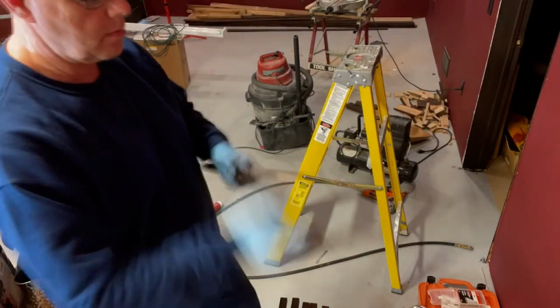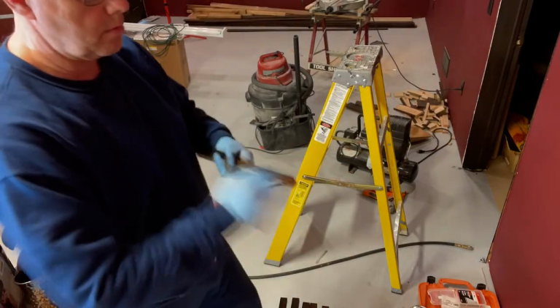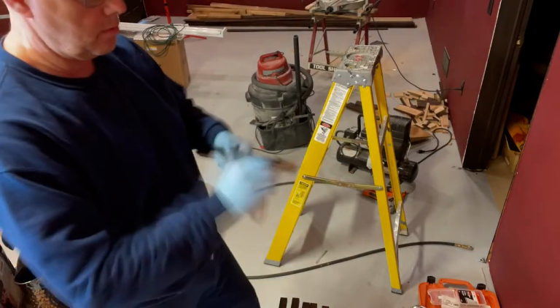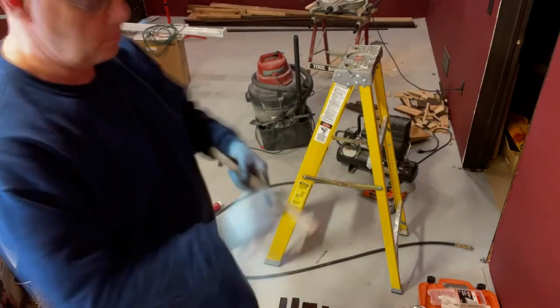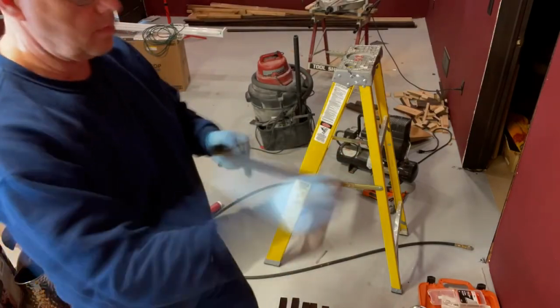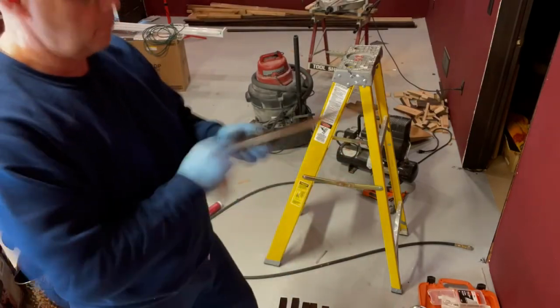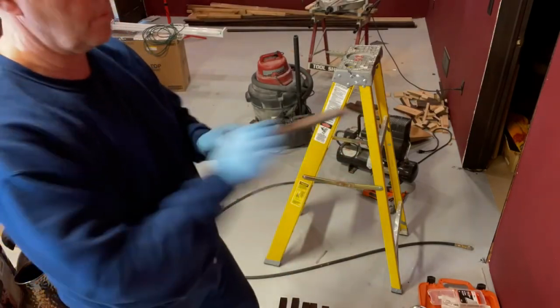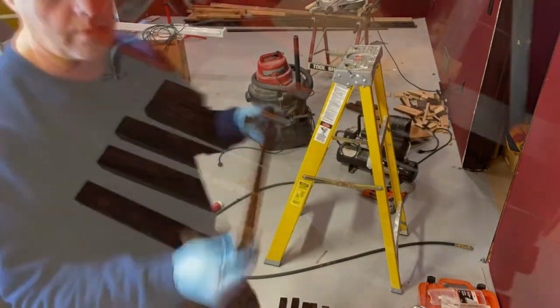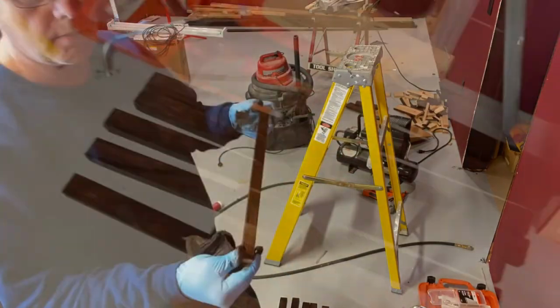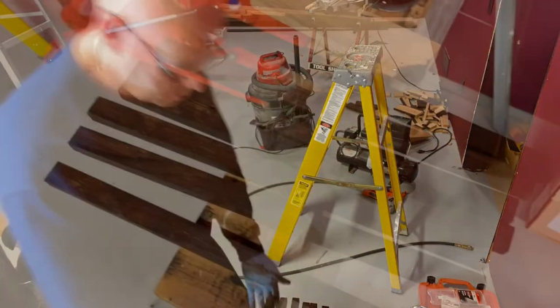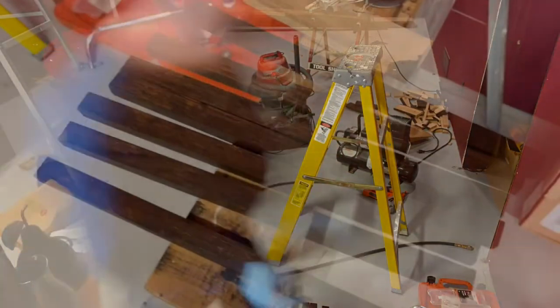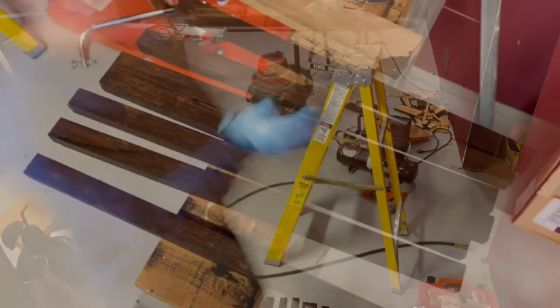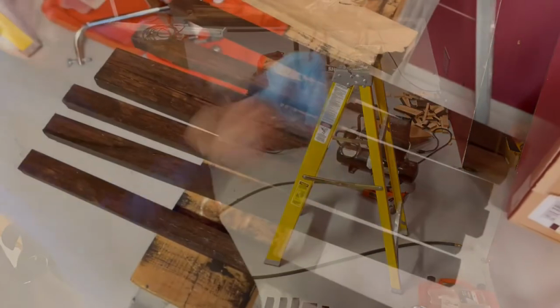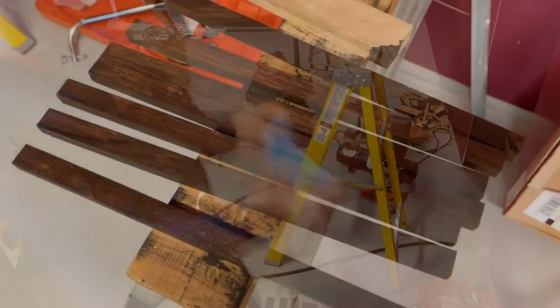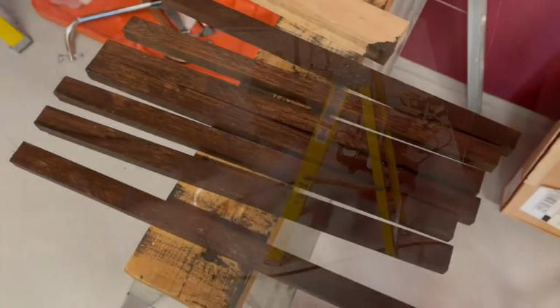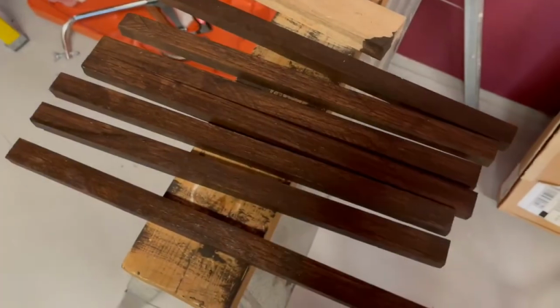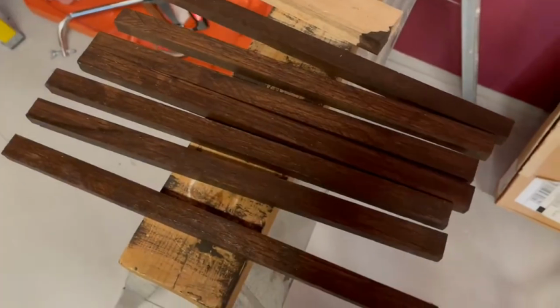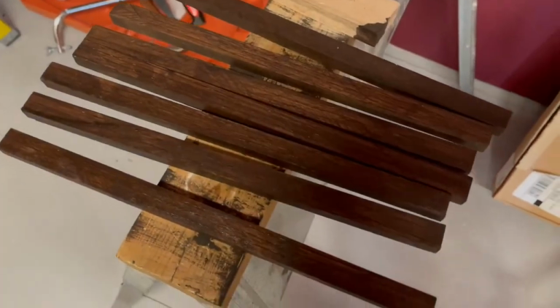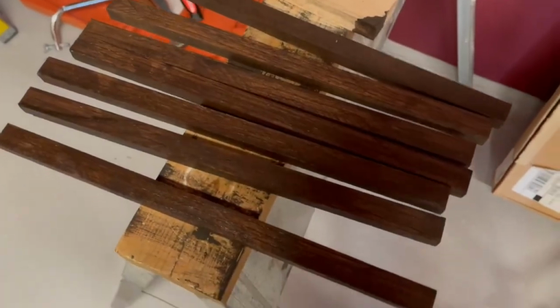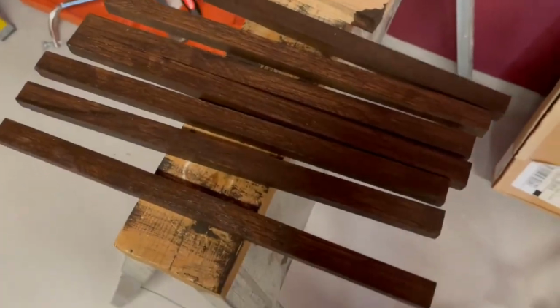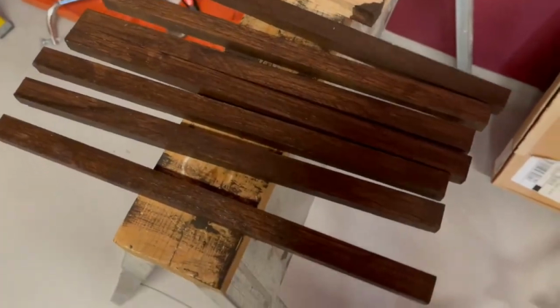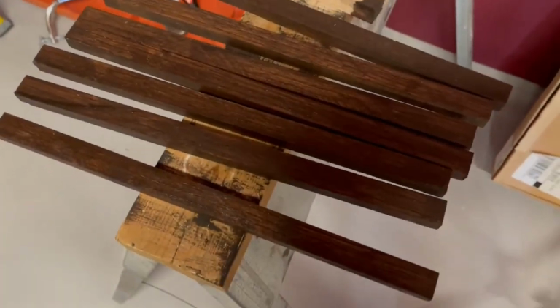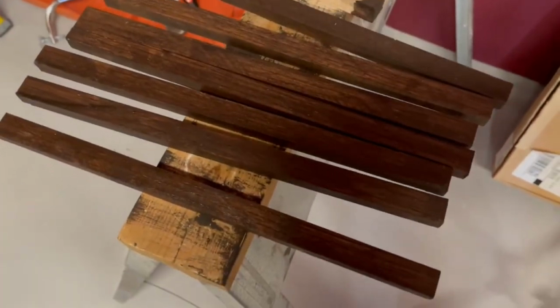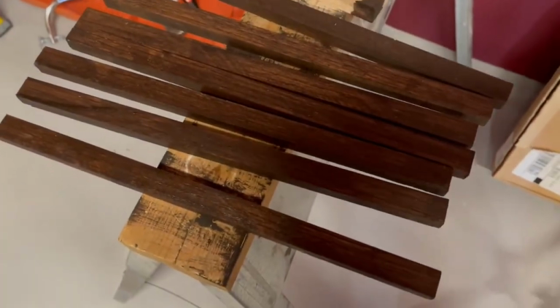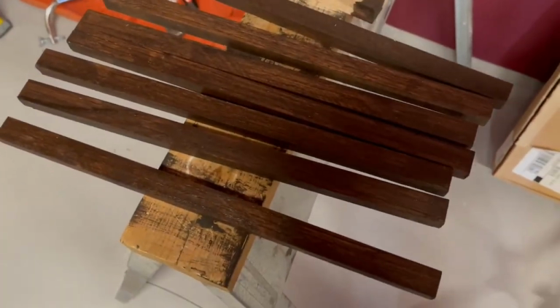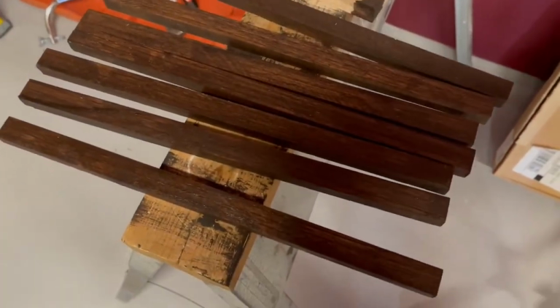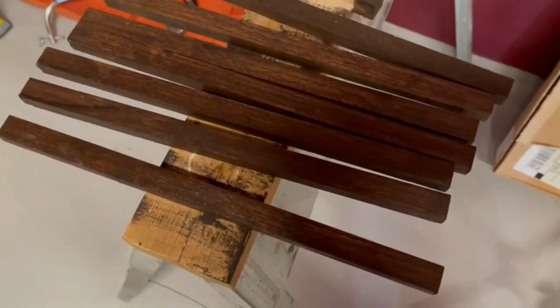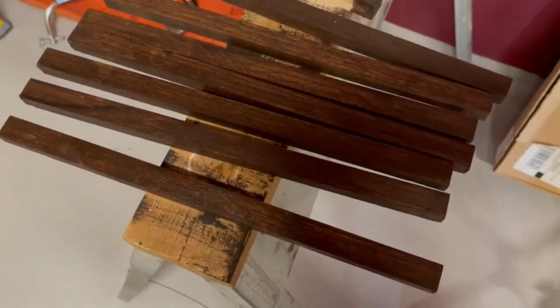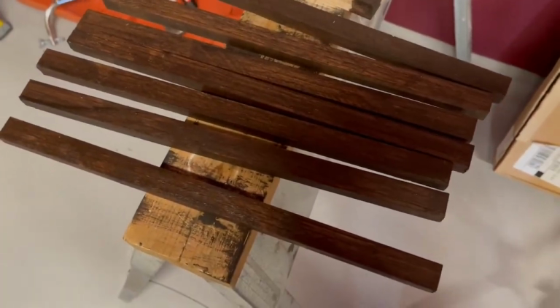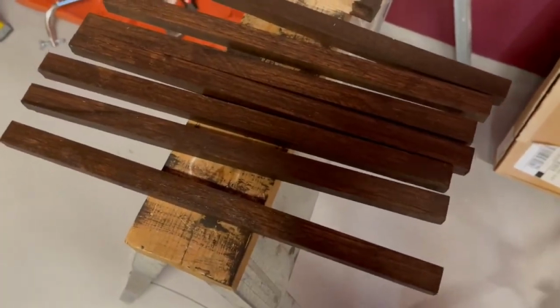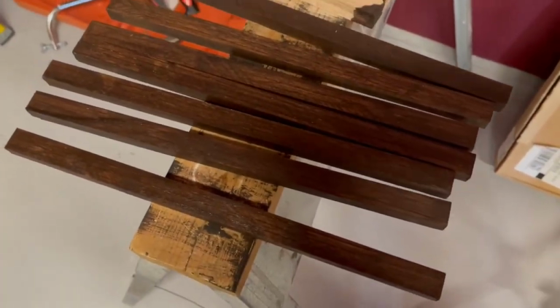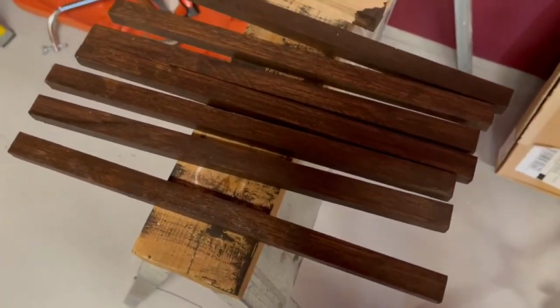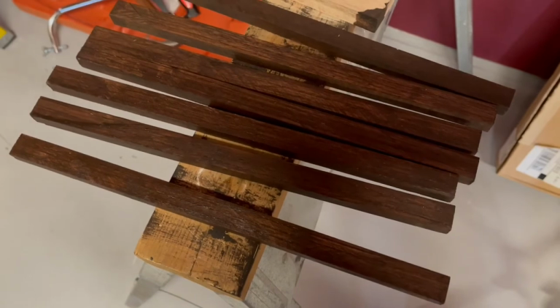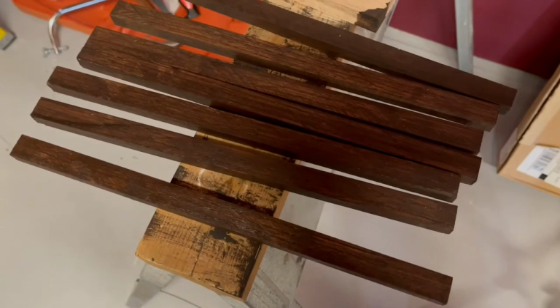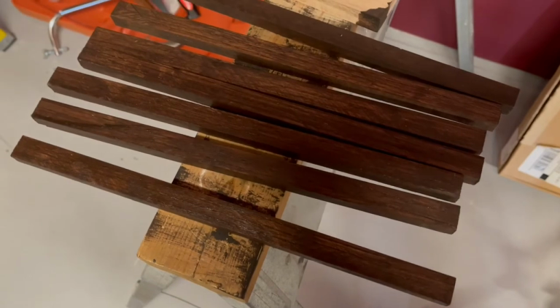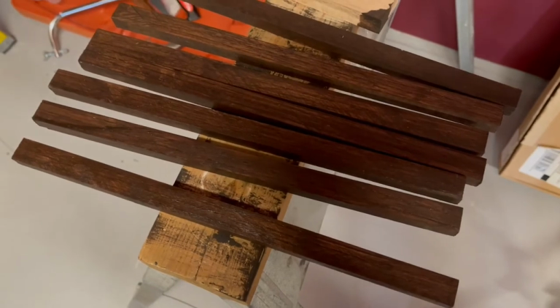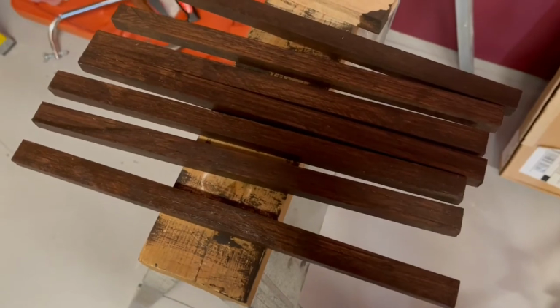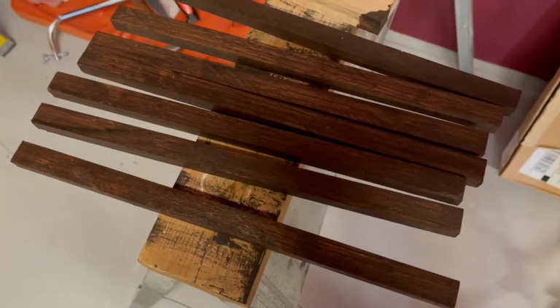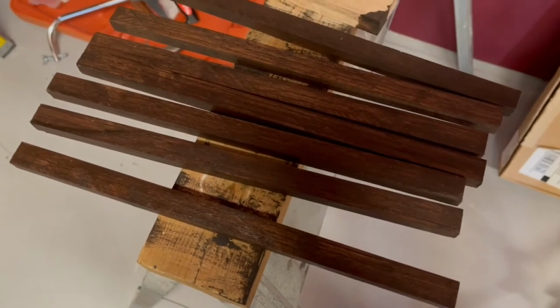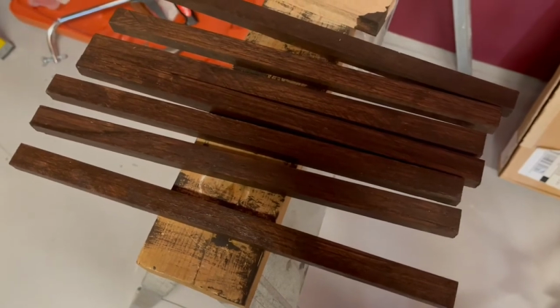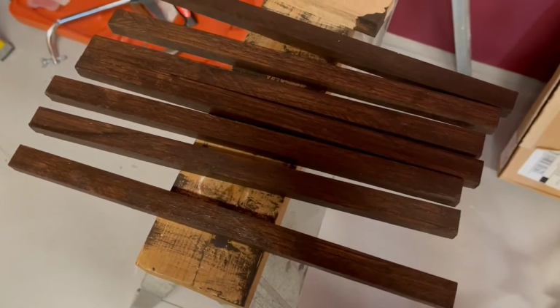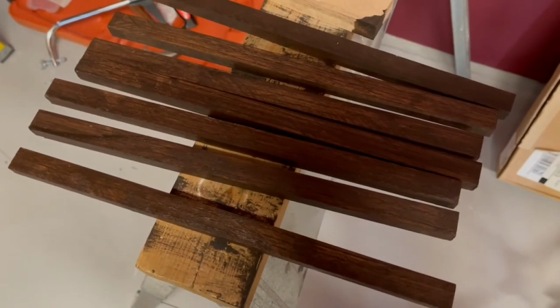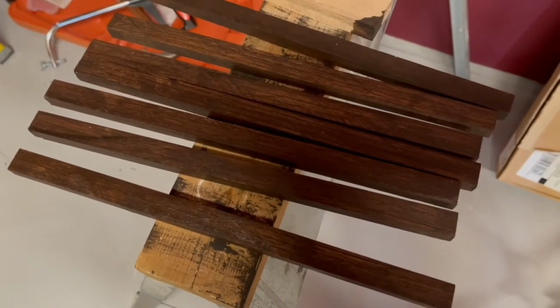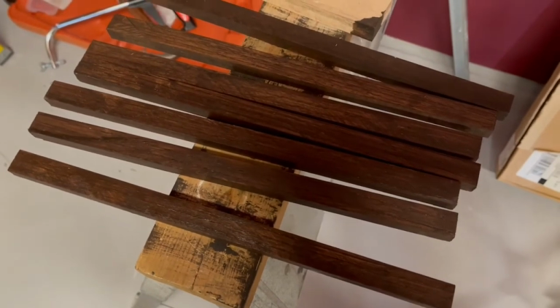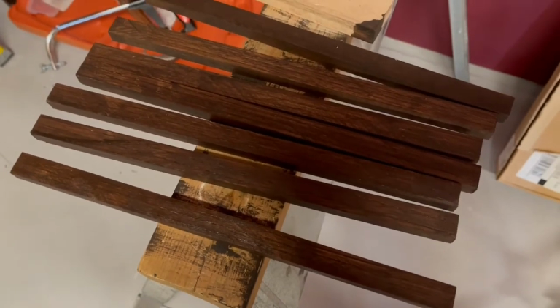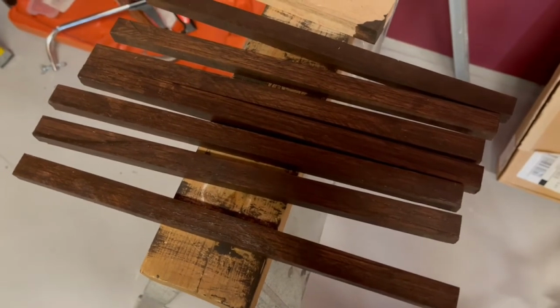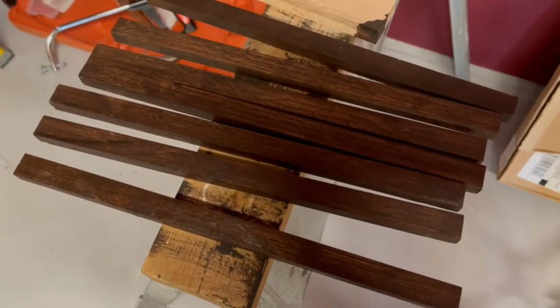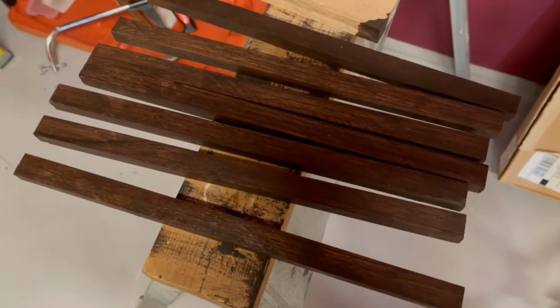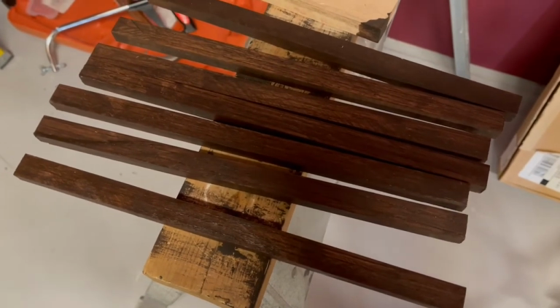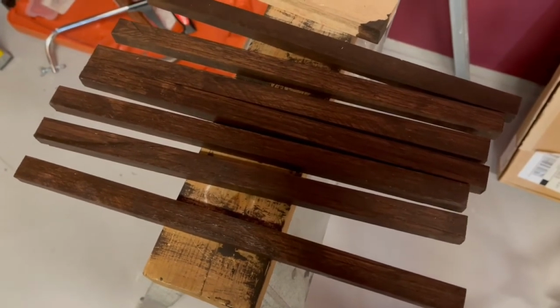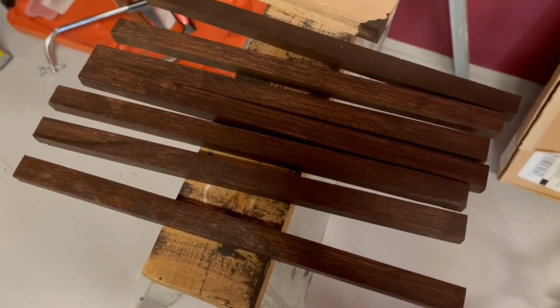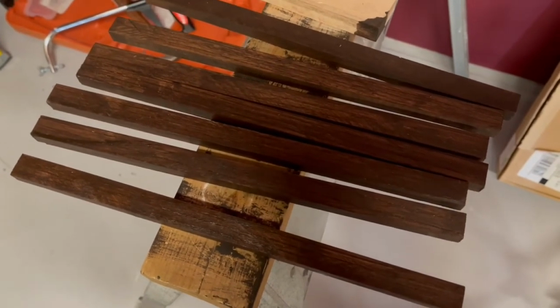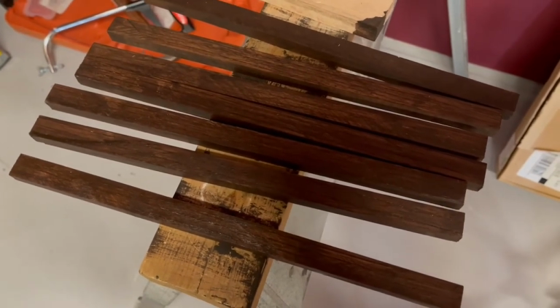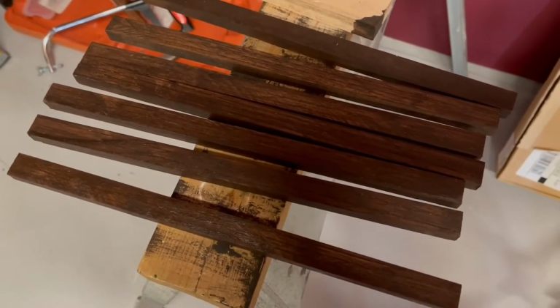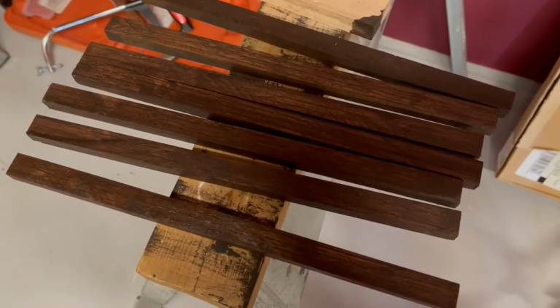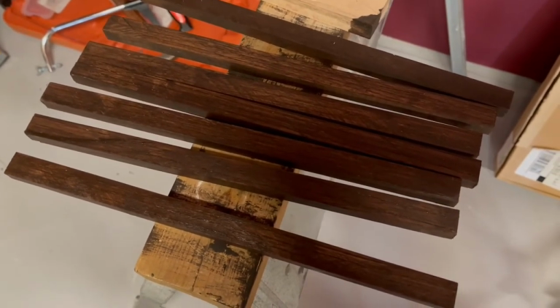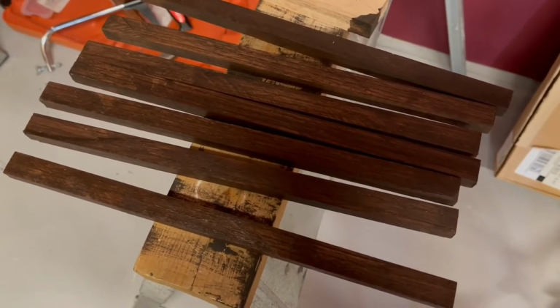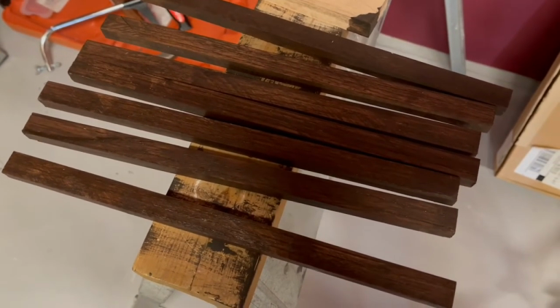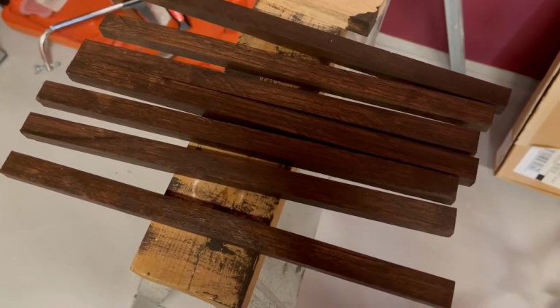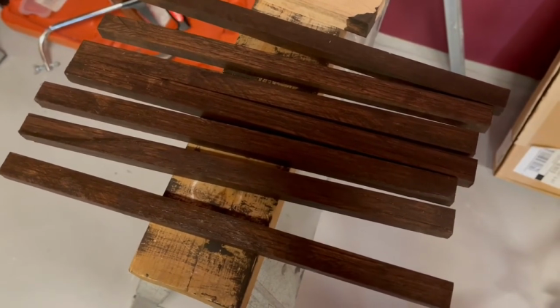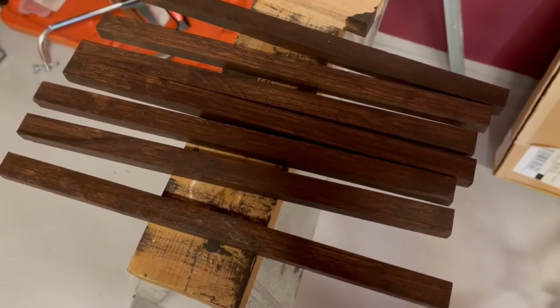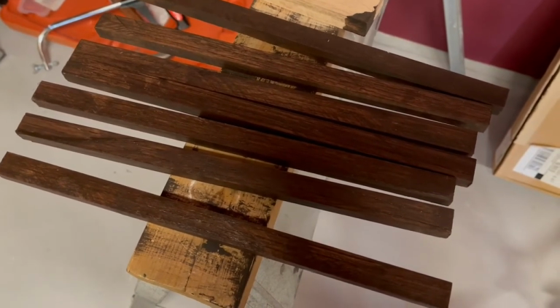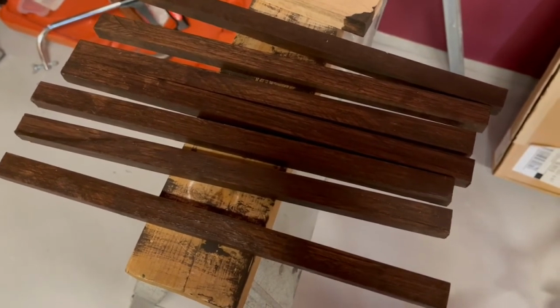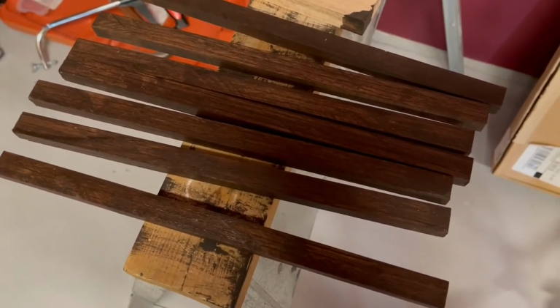So these are the last seven trim pieces of wood I need to put up on this concrete ceiling.